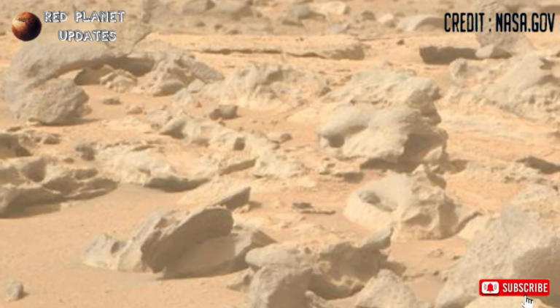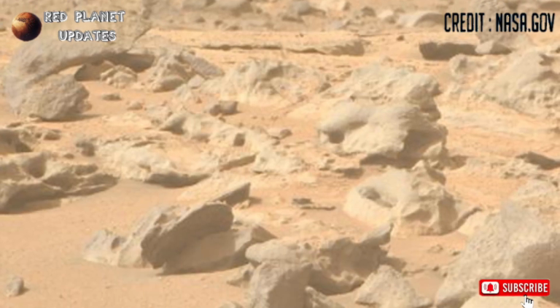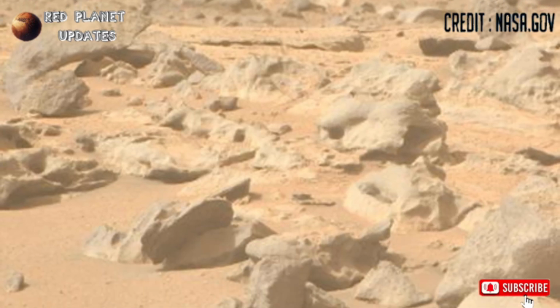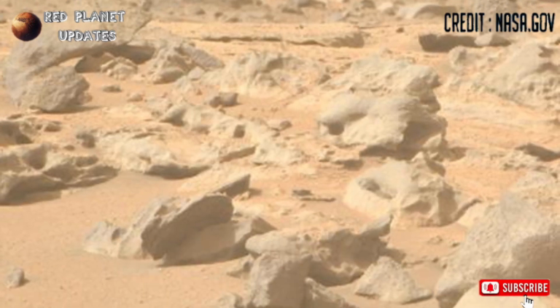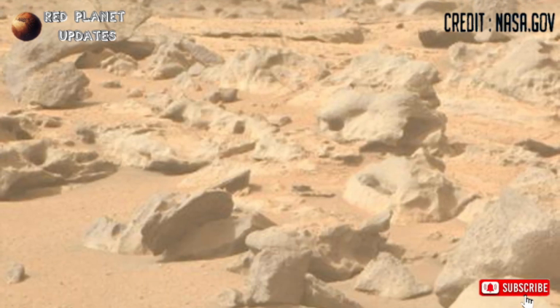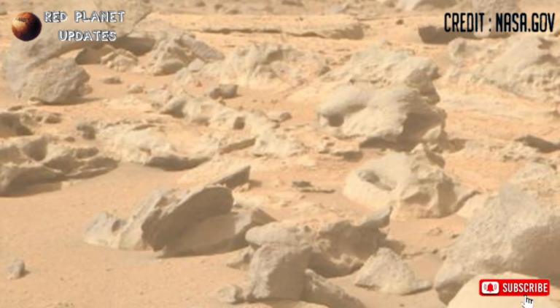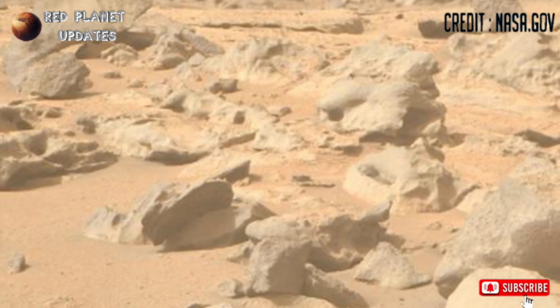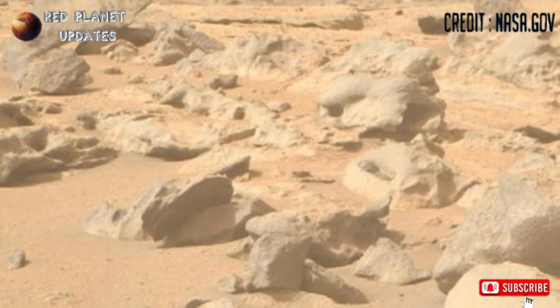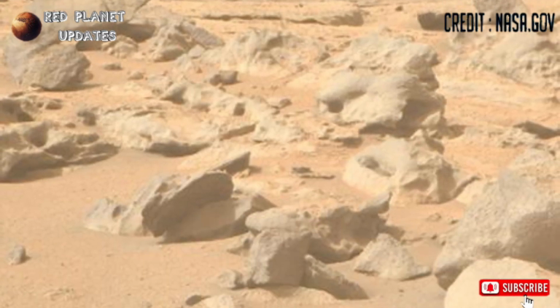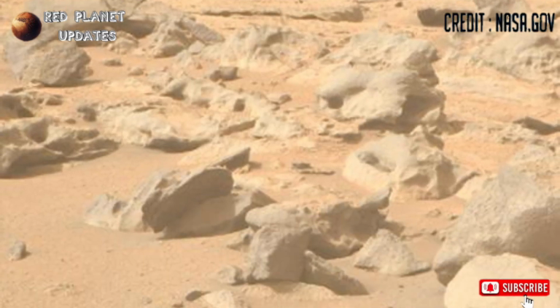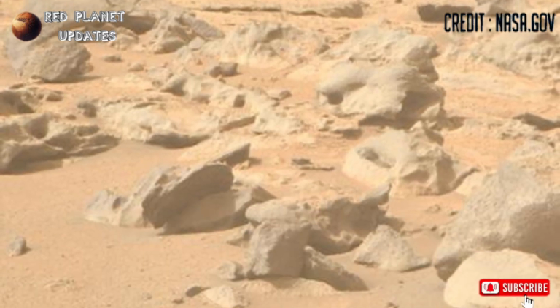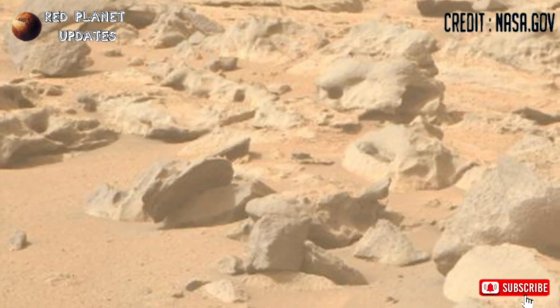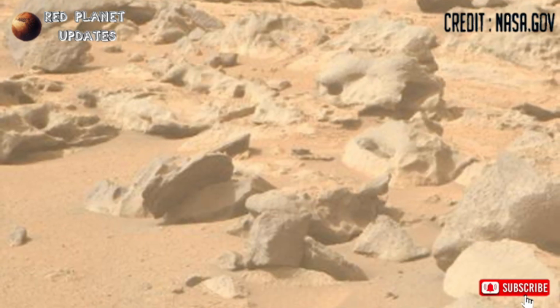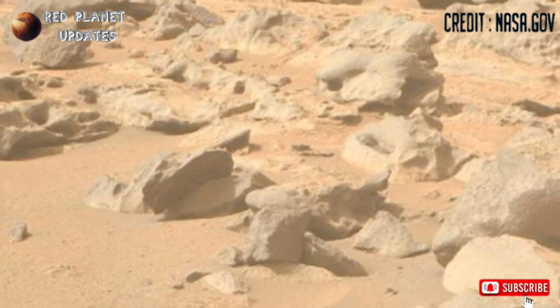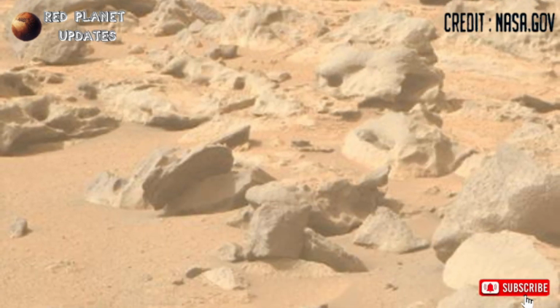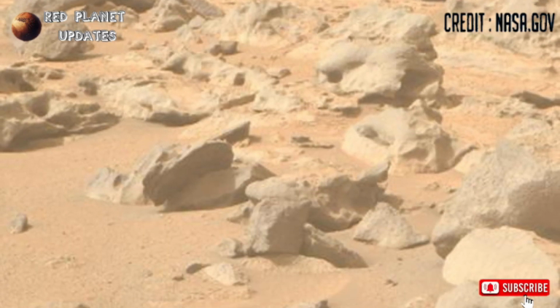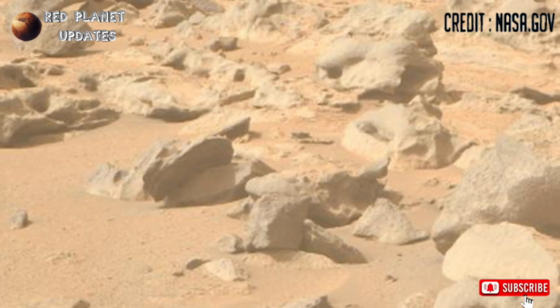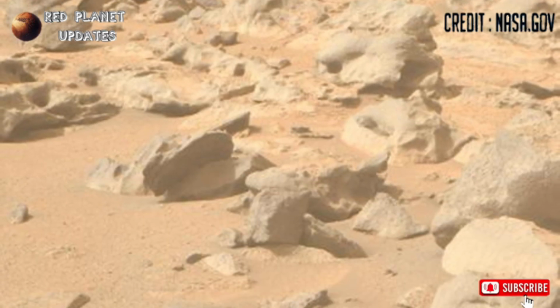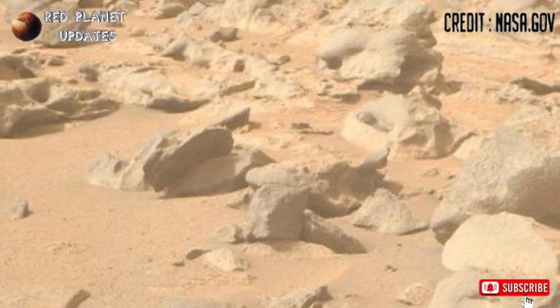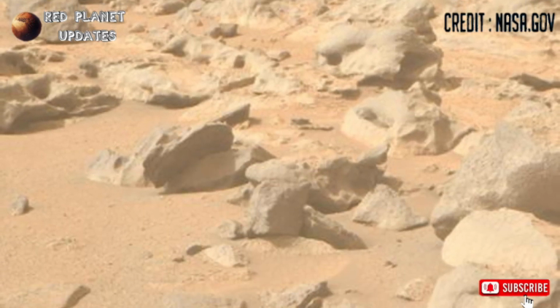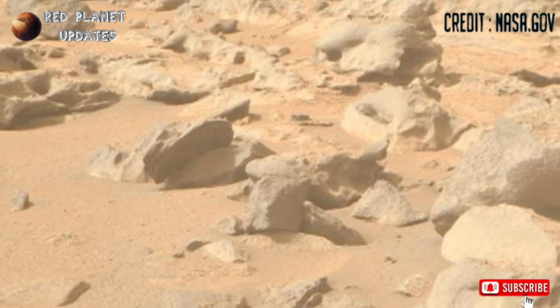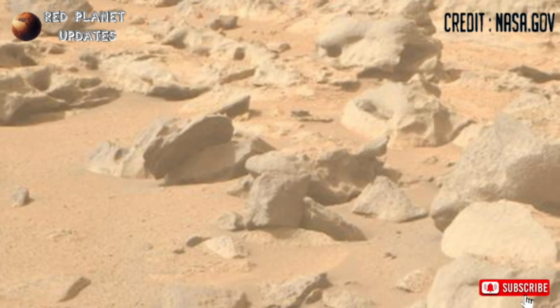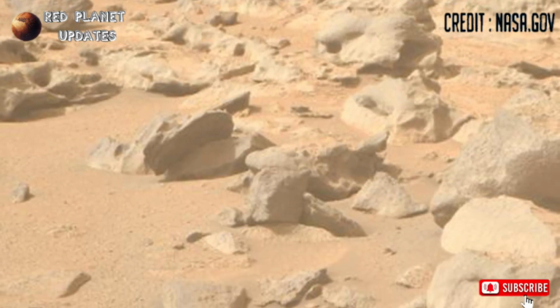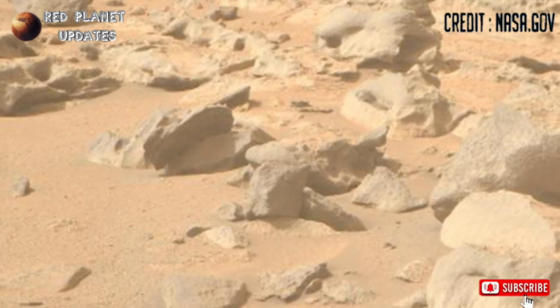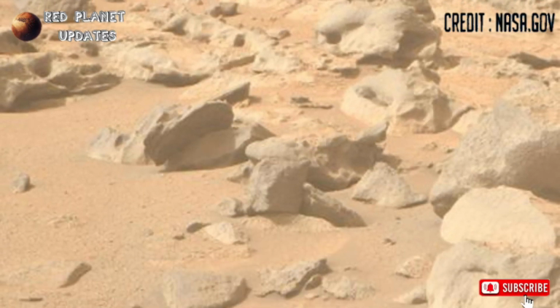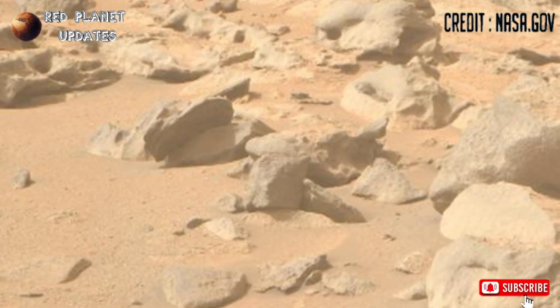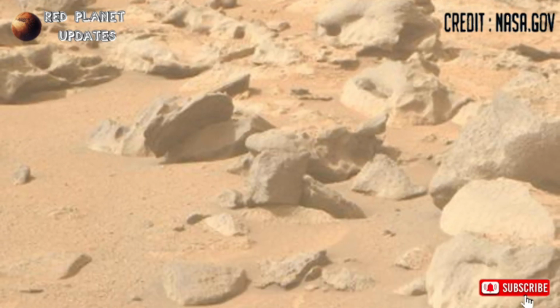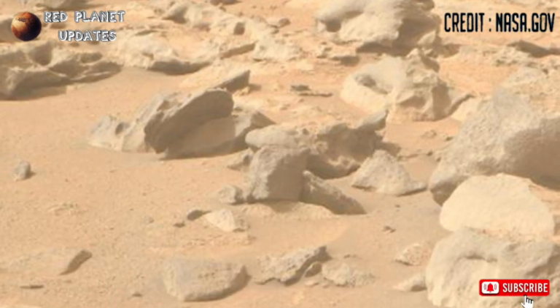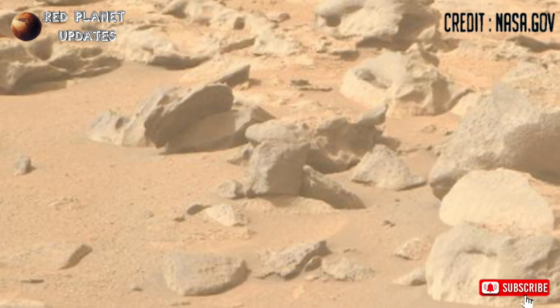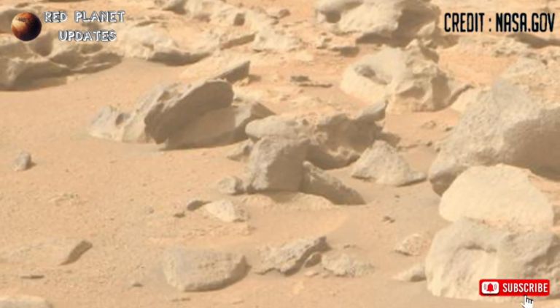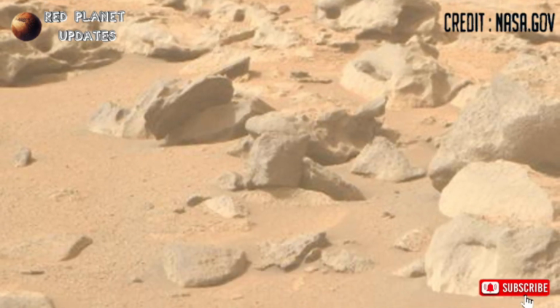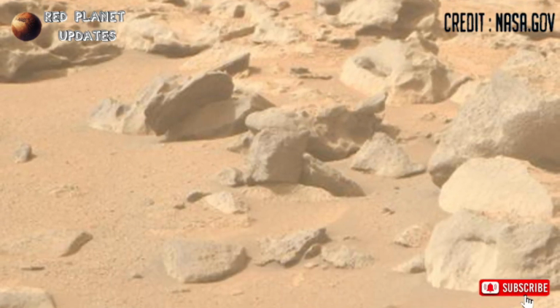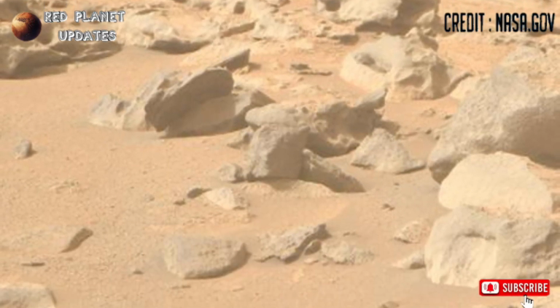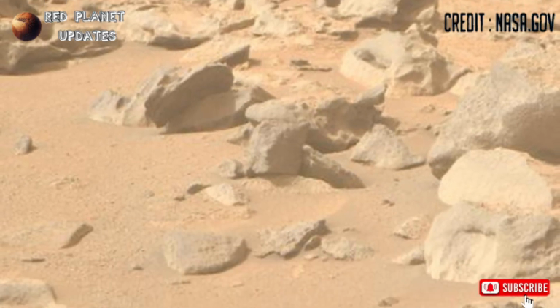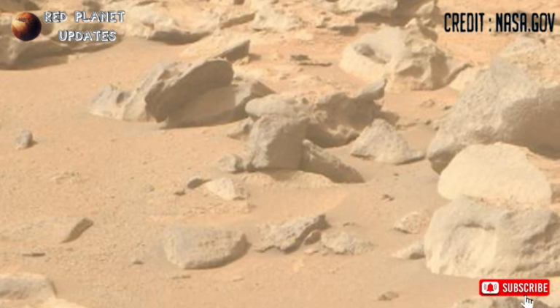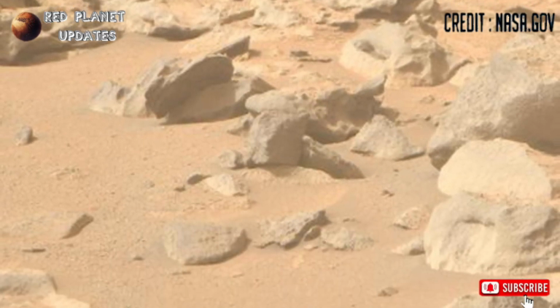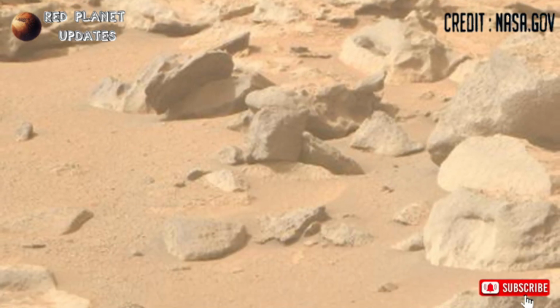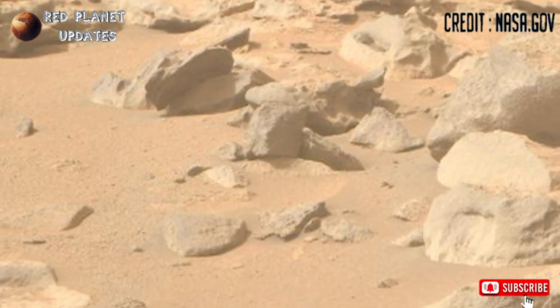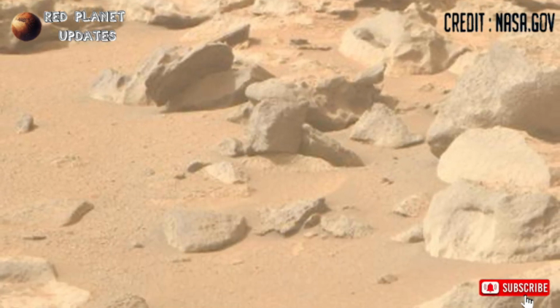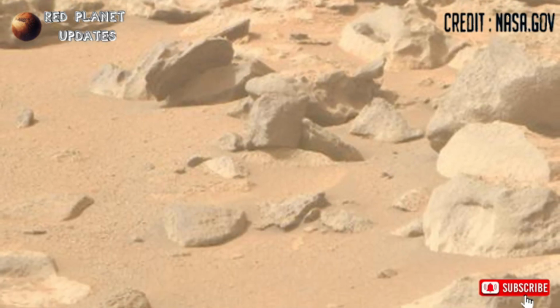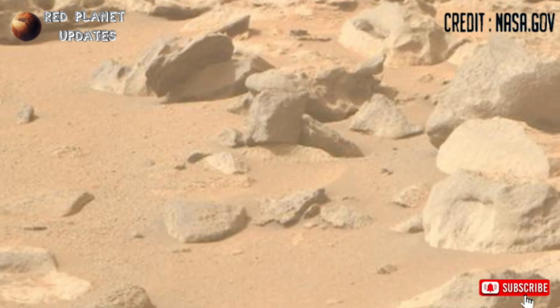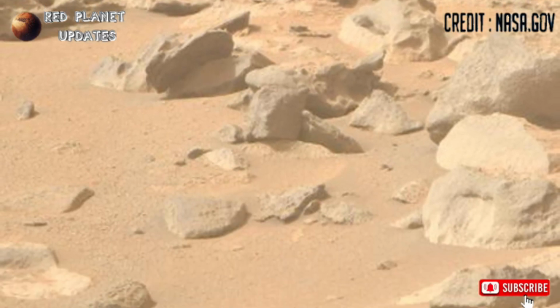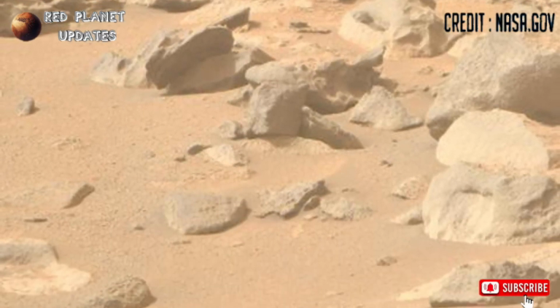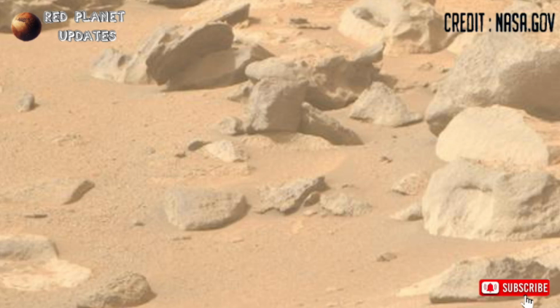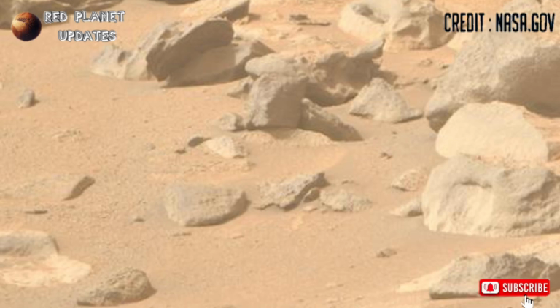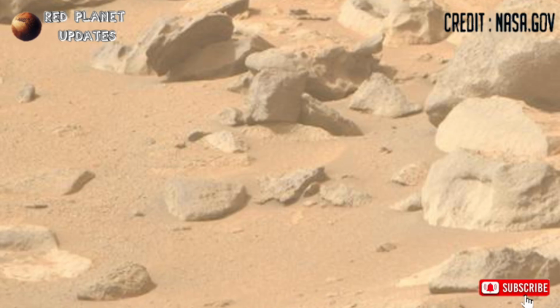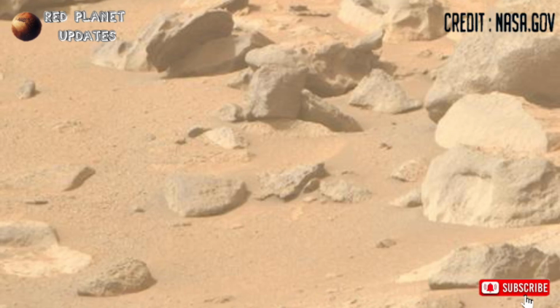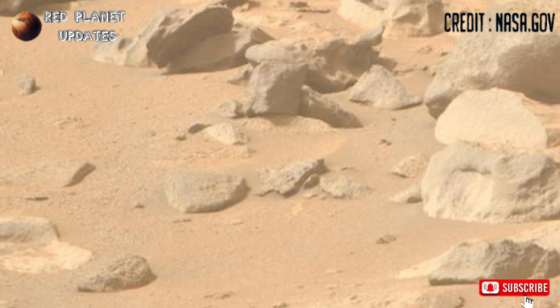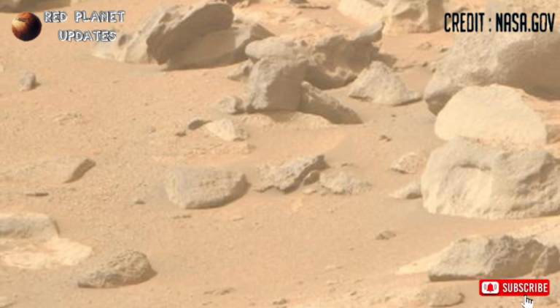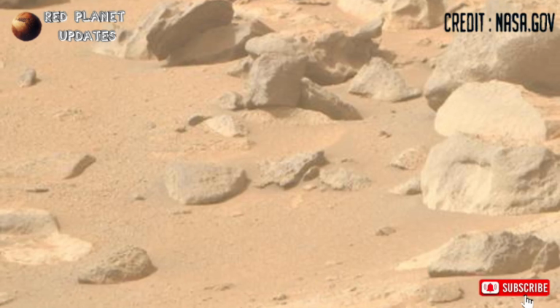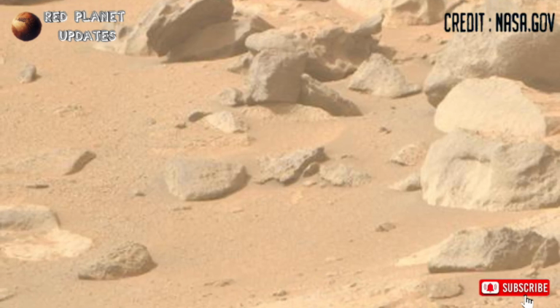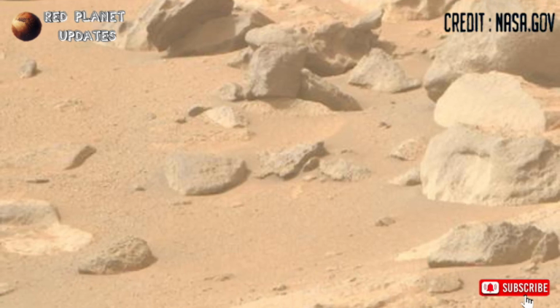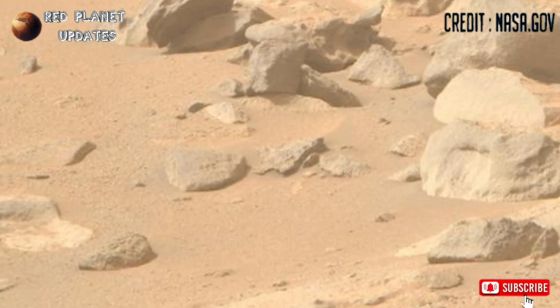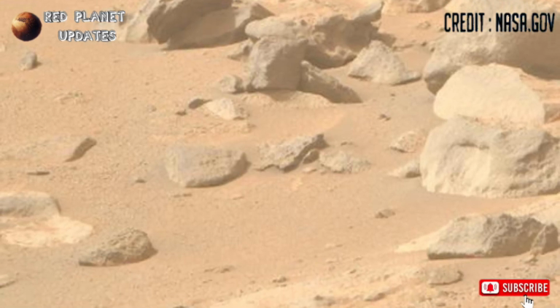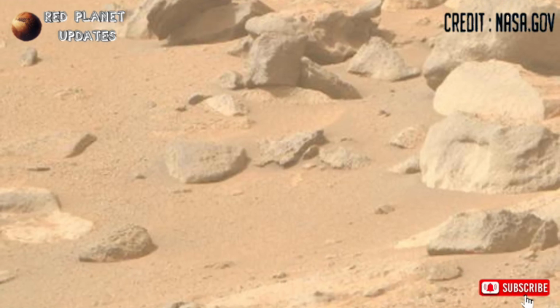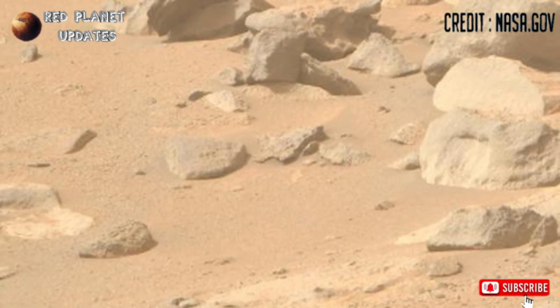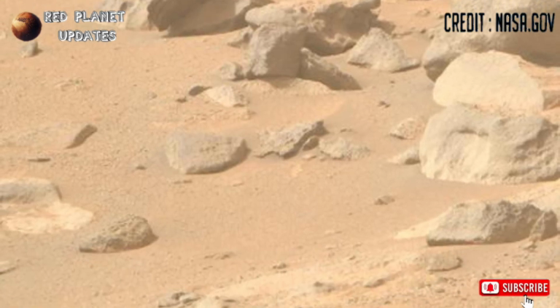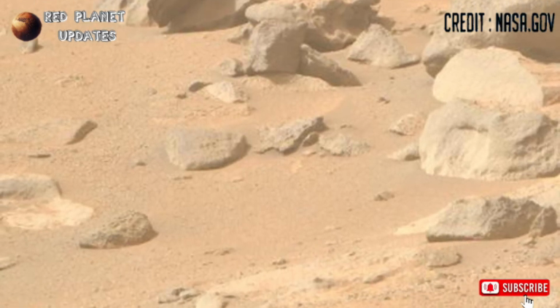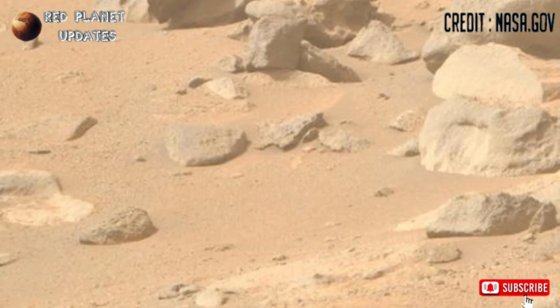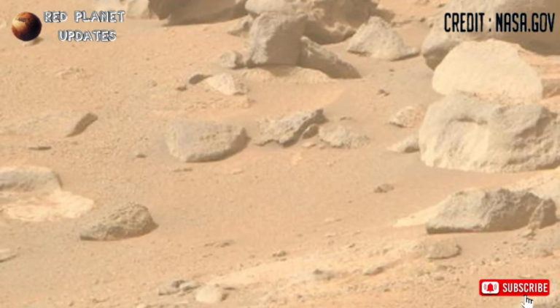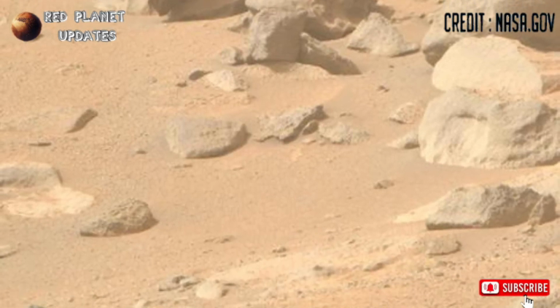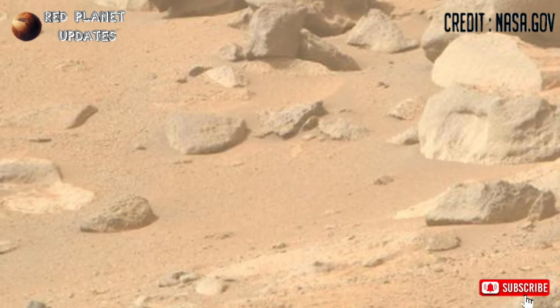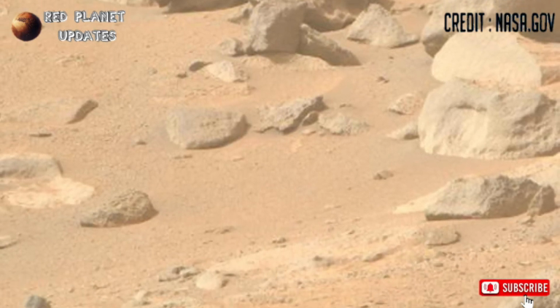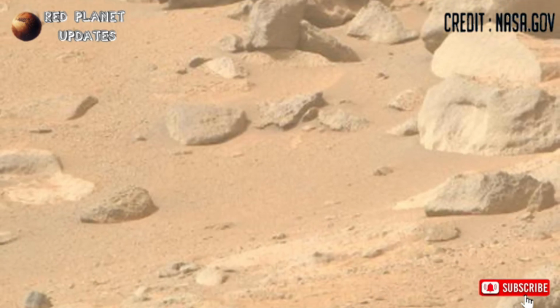Hello everyone, welcome back to my YouTube channel Red Planet Updates. If you enjoy my channel, please subscribe and don't forget to press the bell icon.